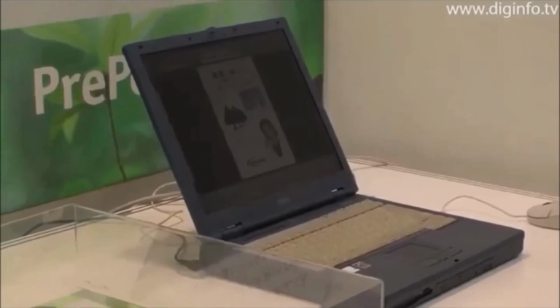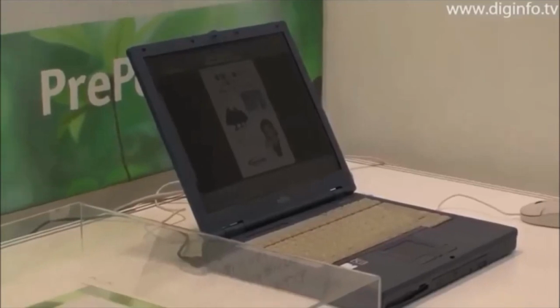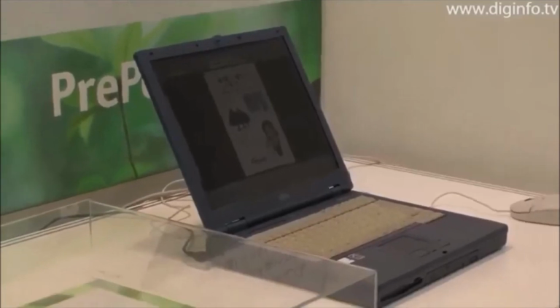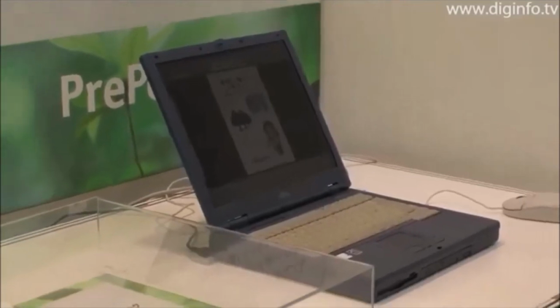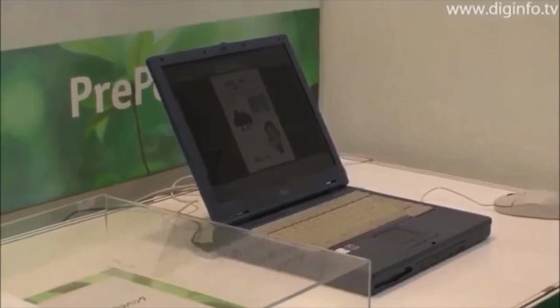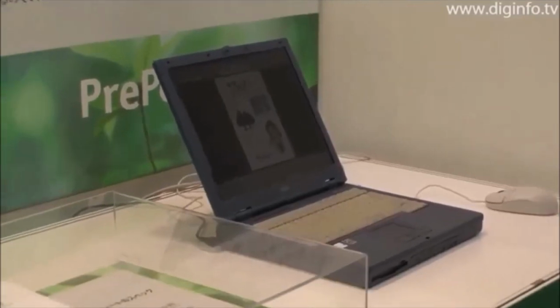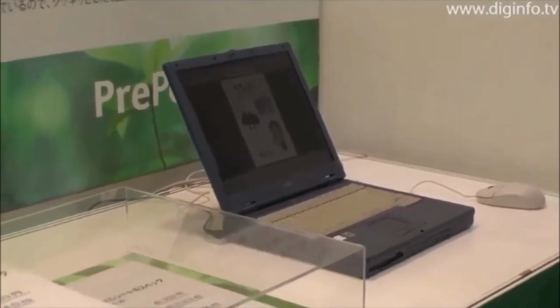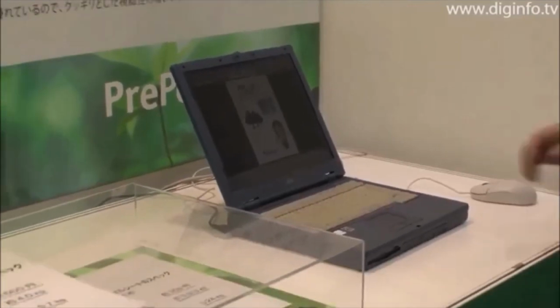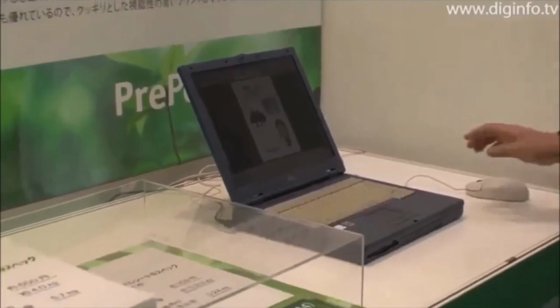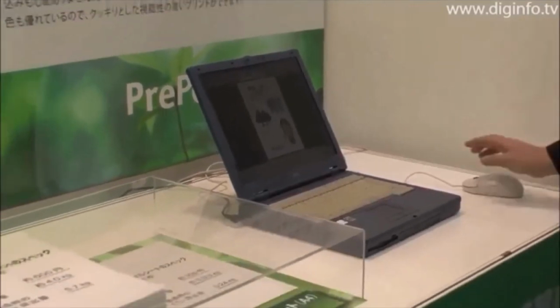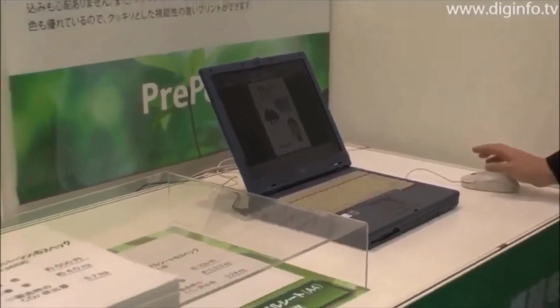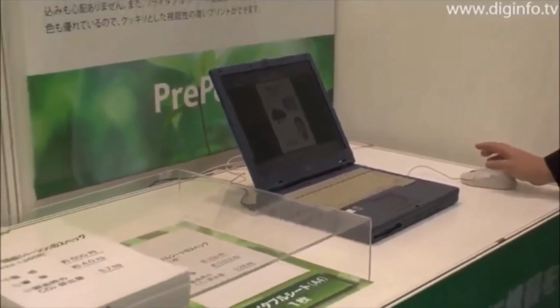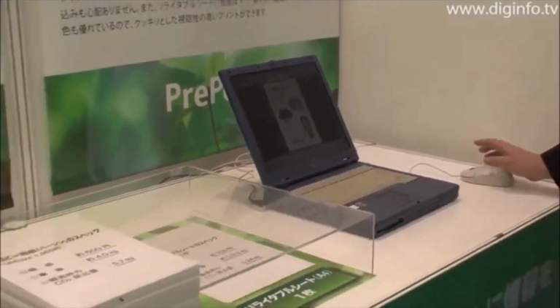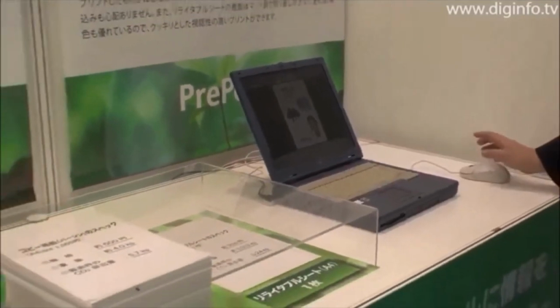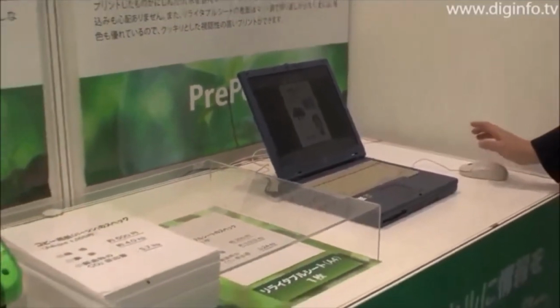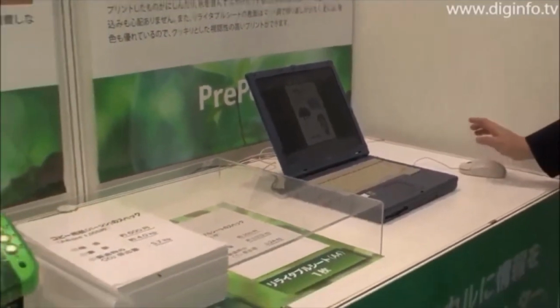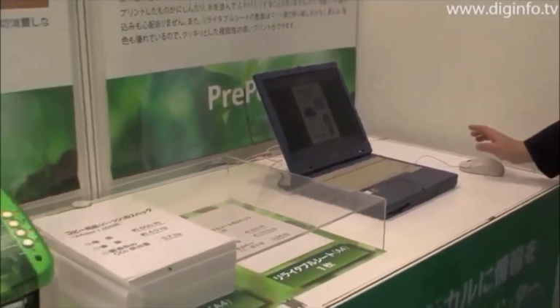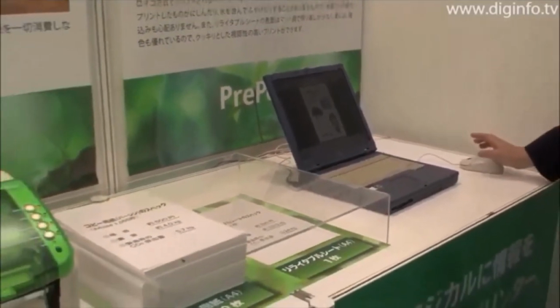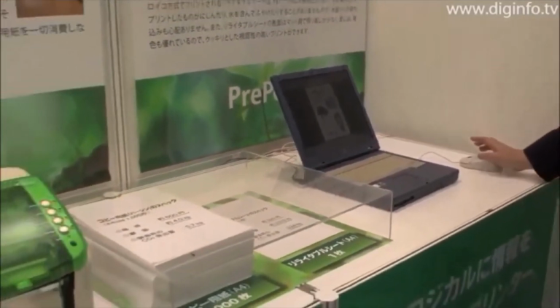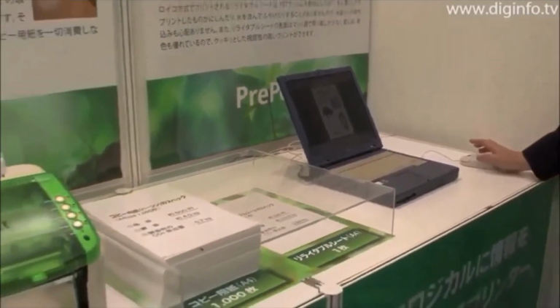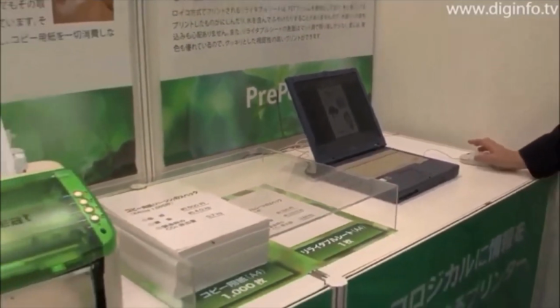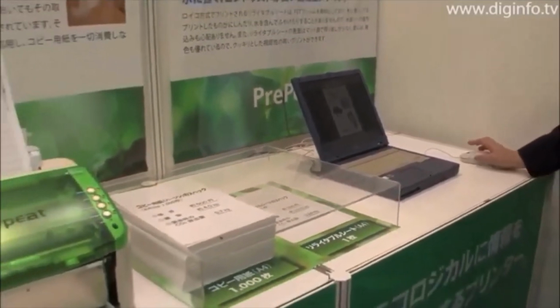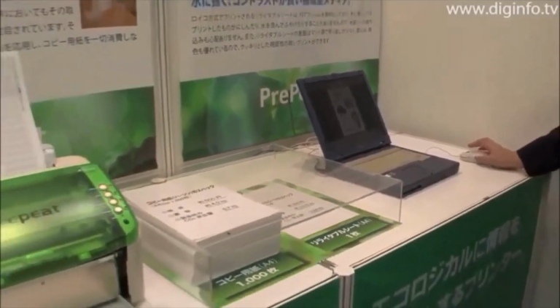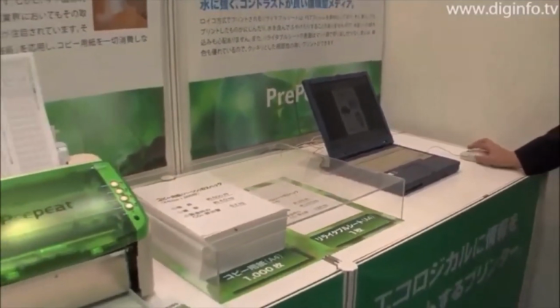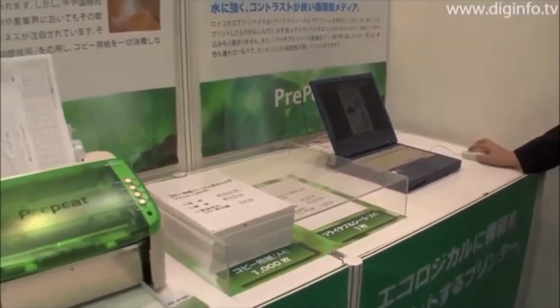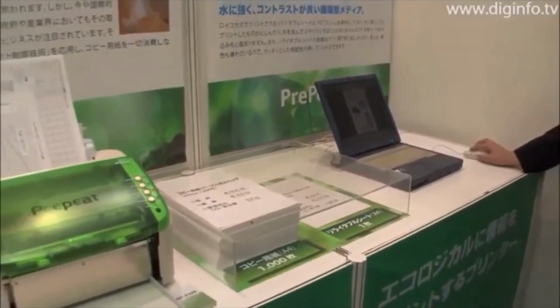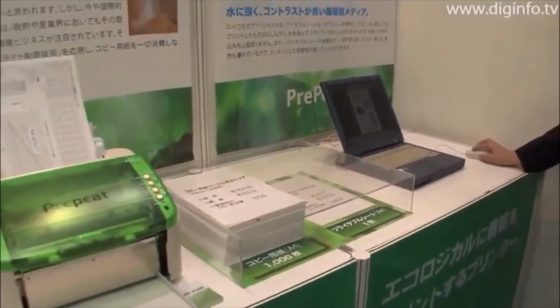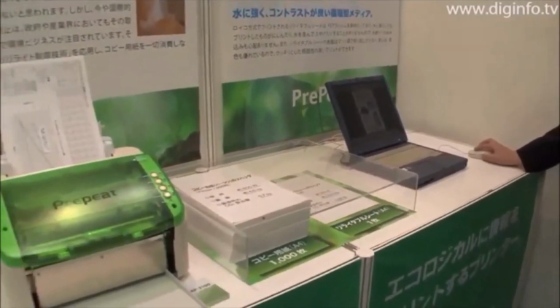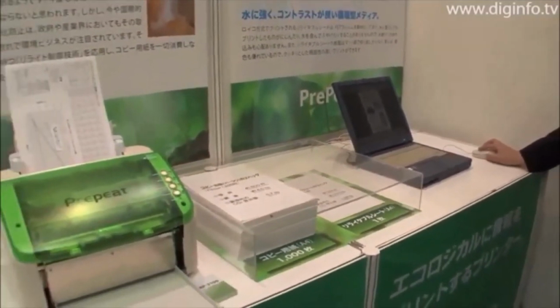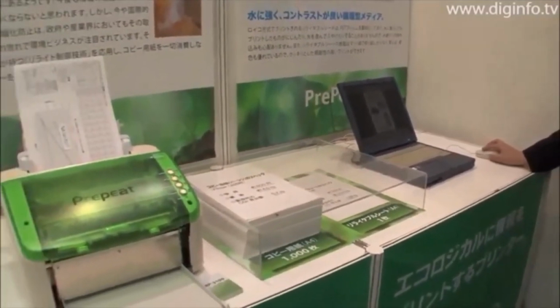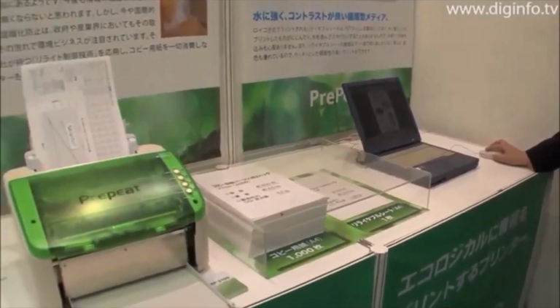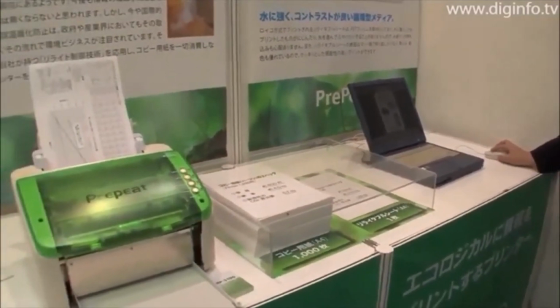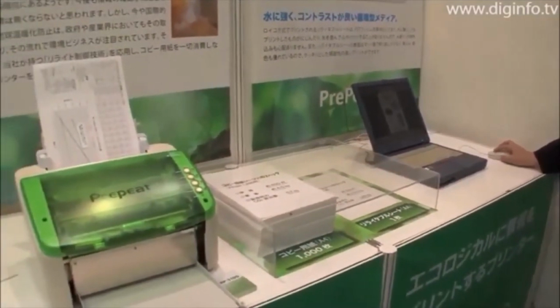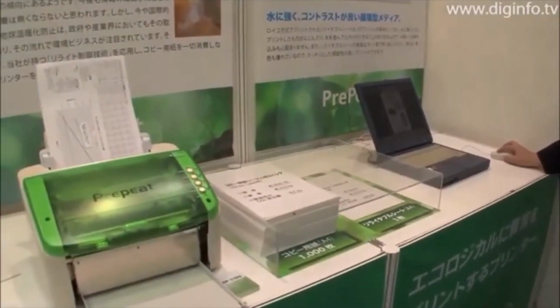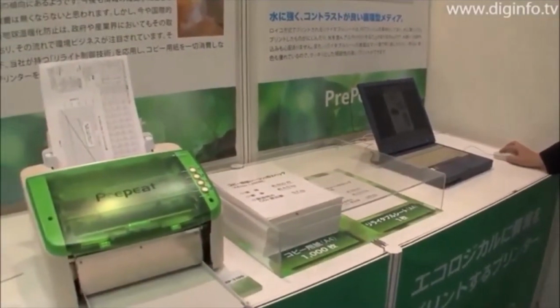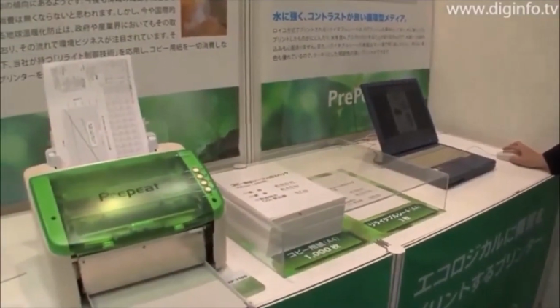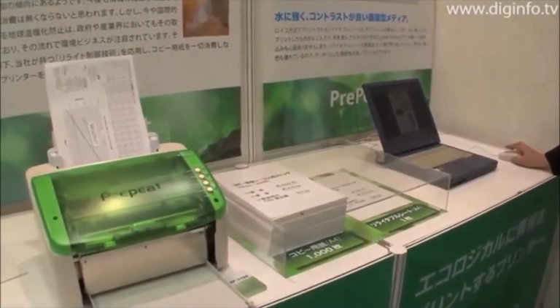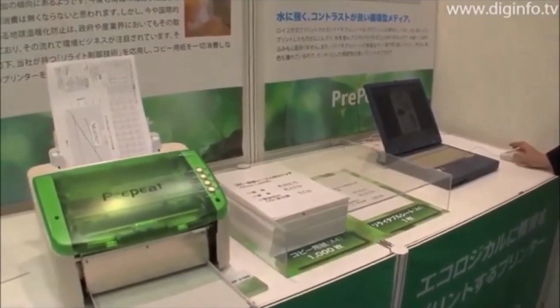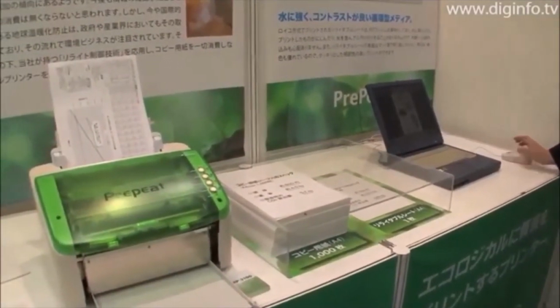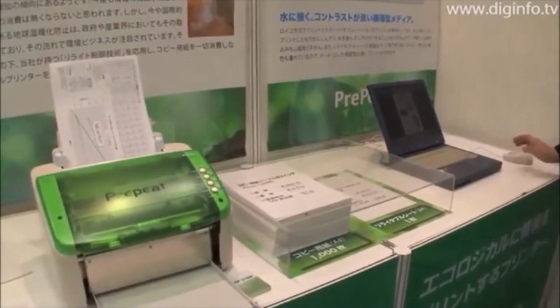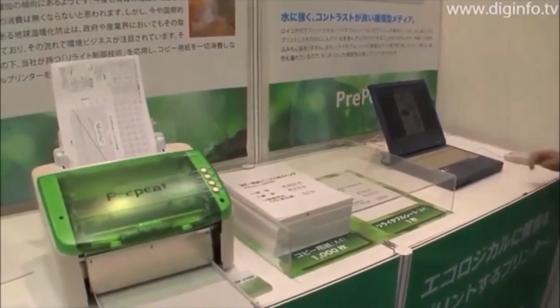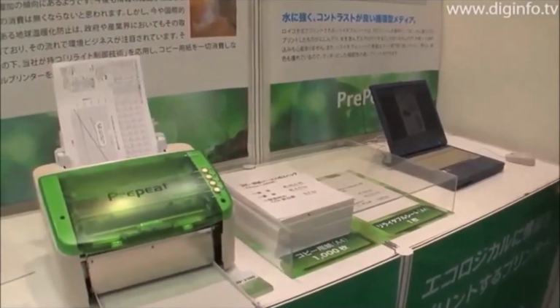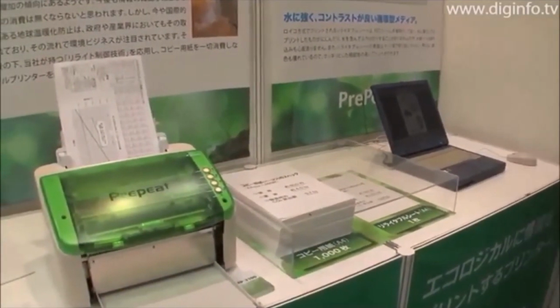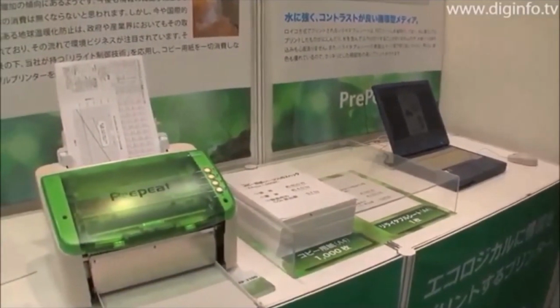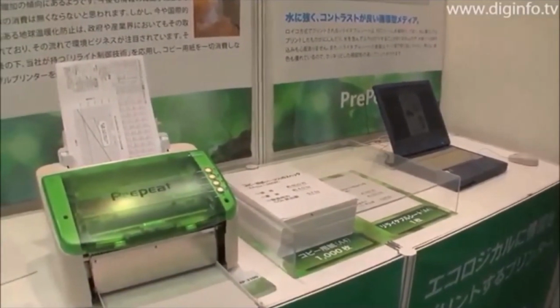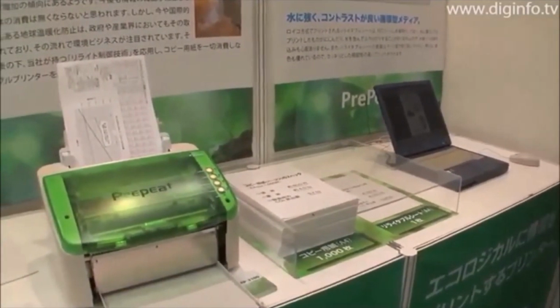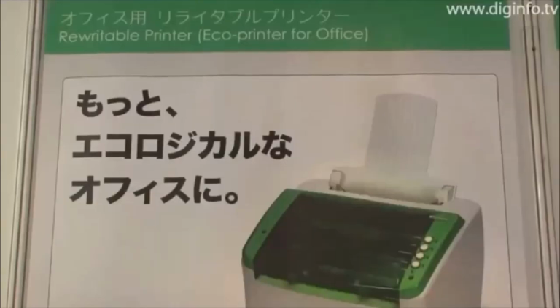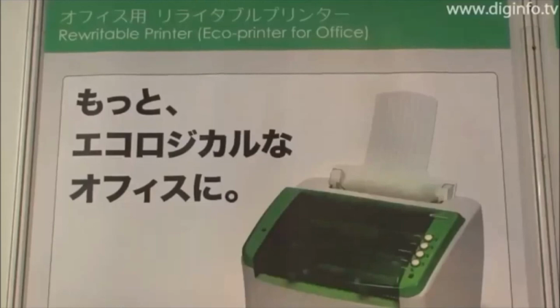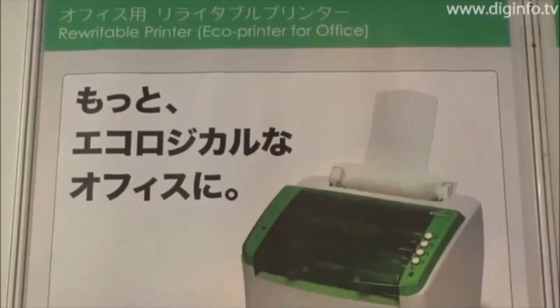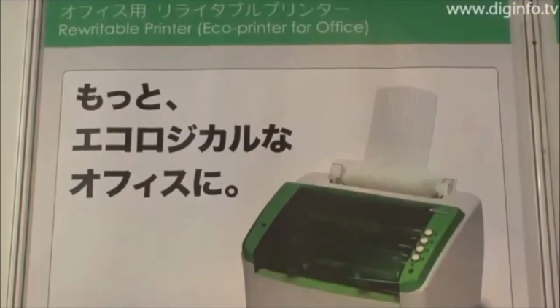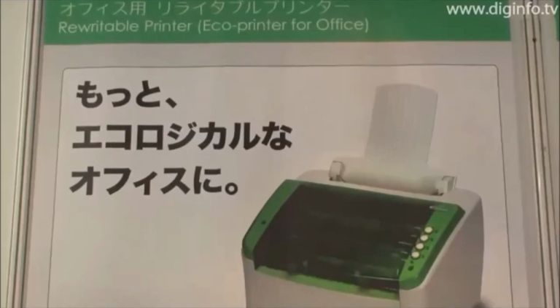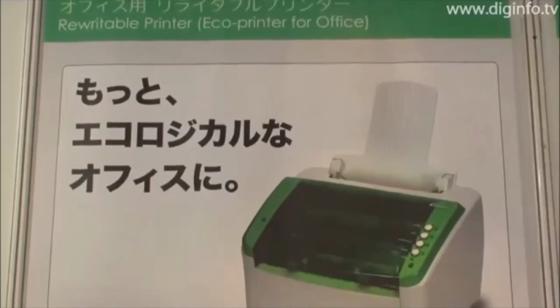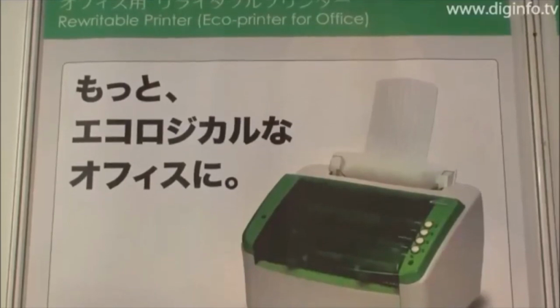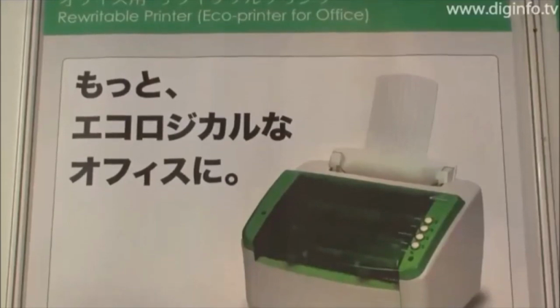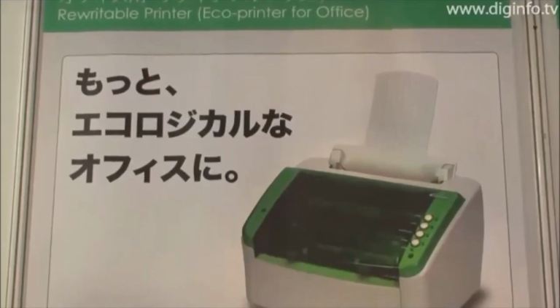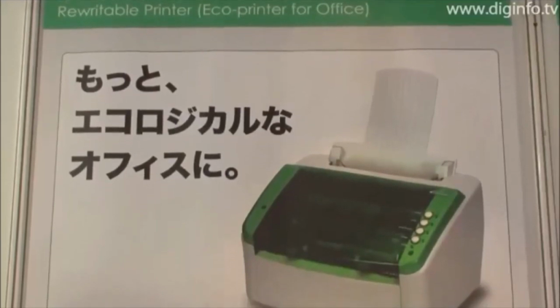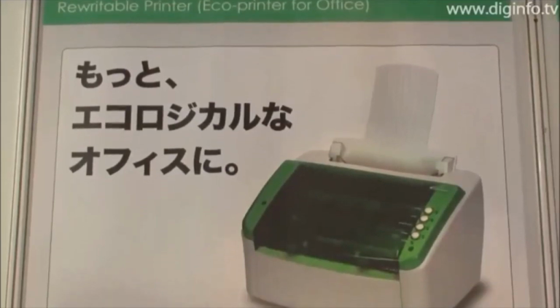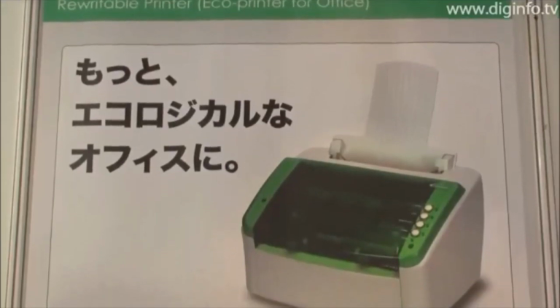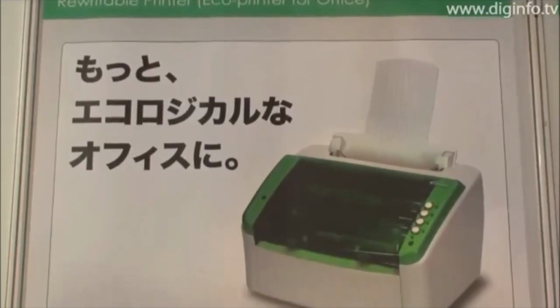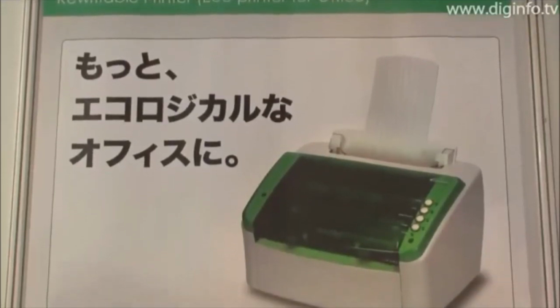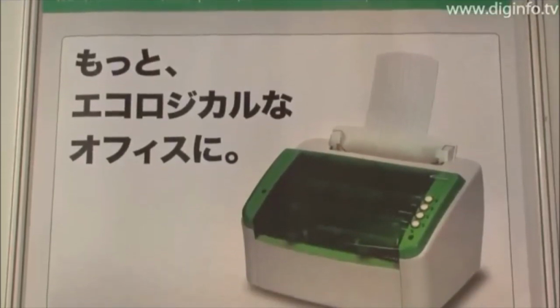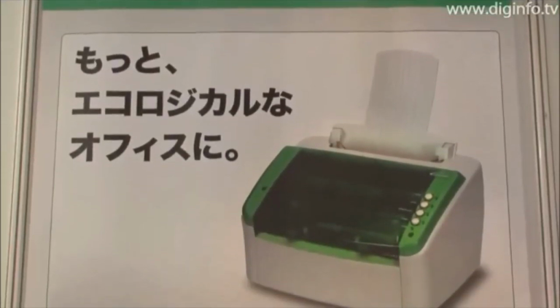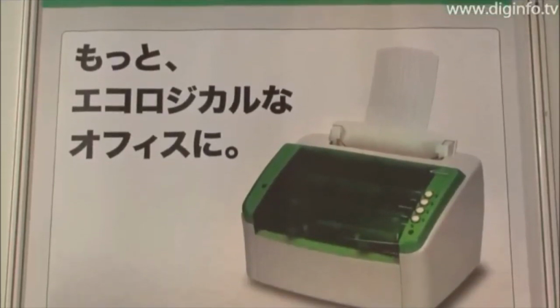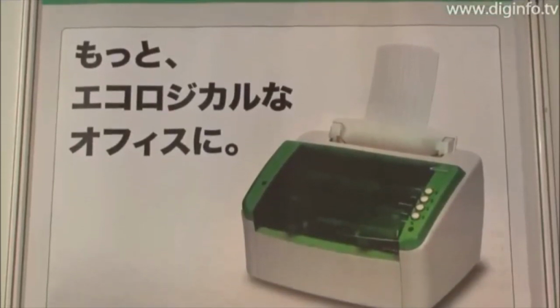From now on, the company plans to expand this business by targeting large companies that use a lot of paper media.